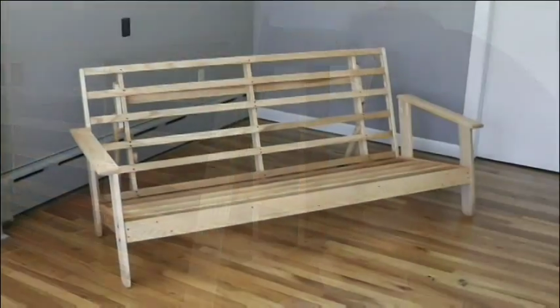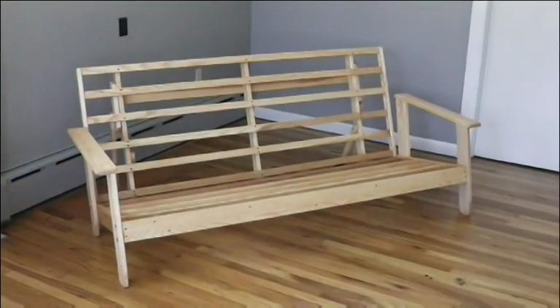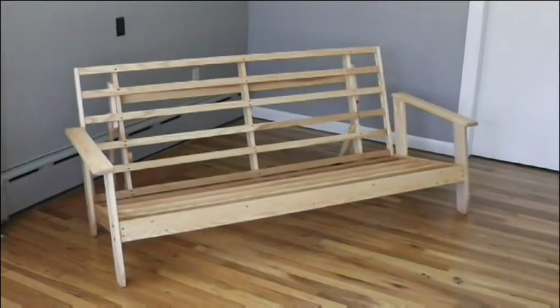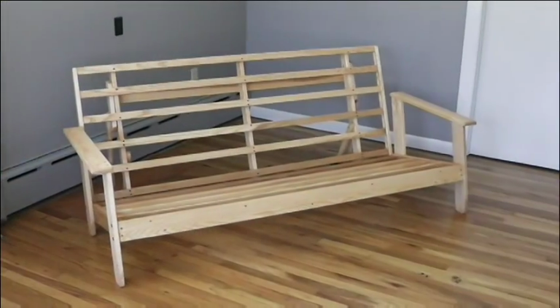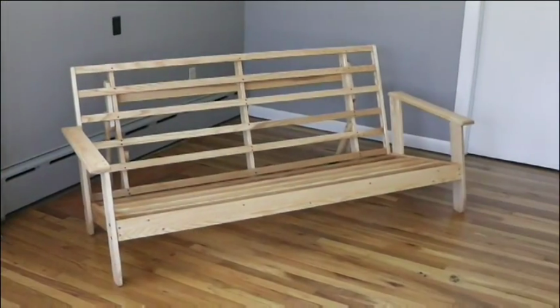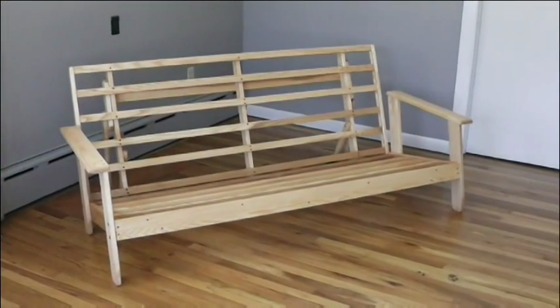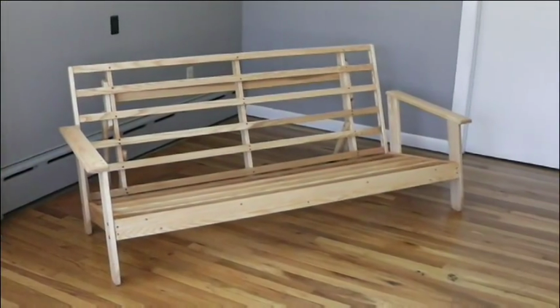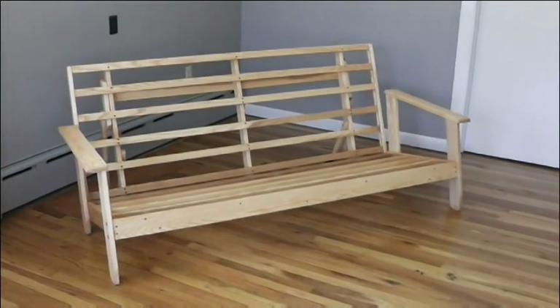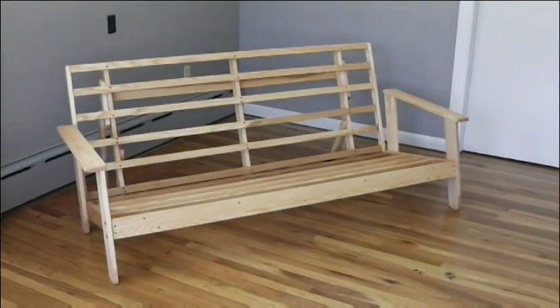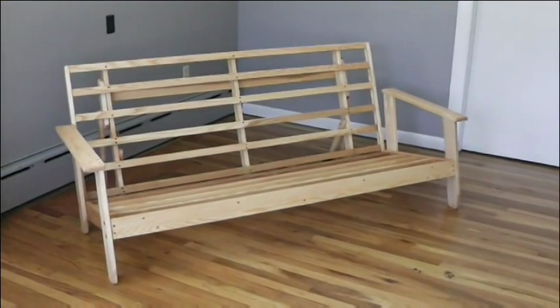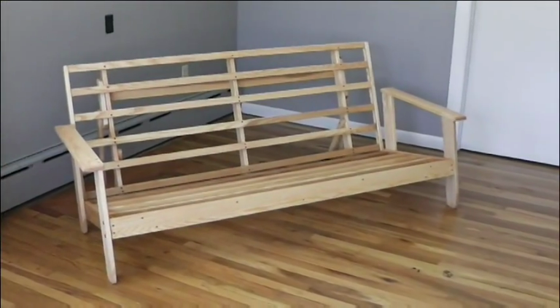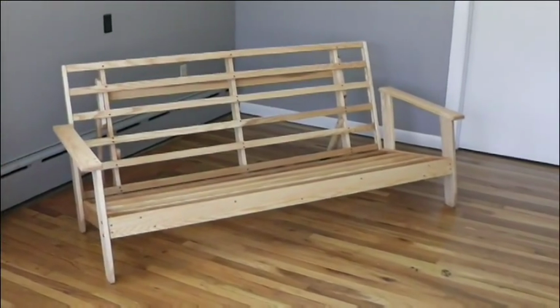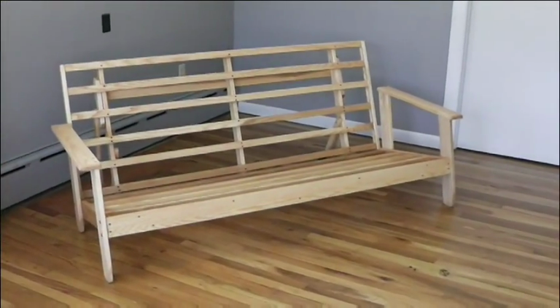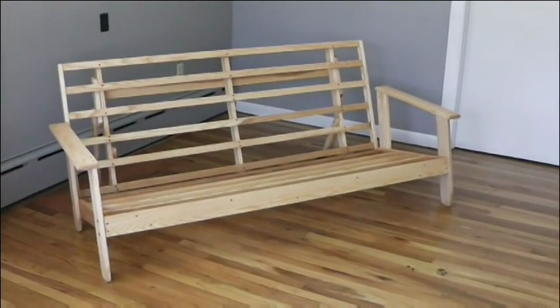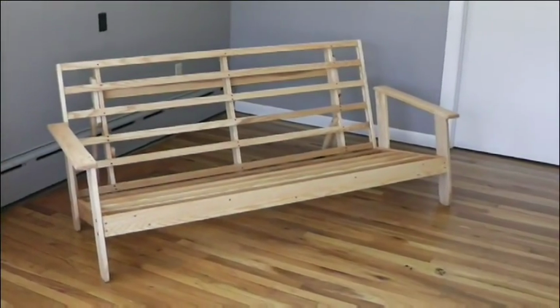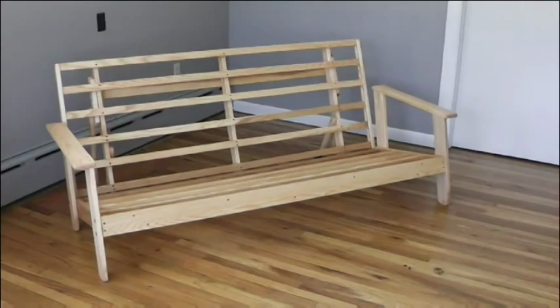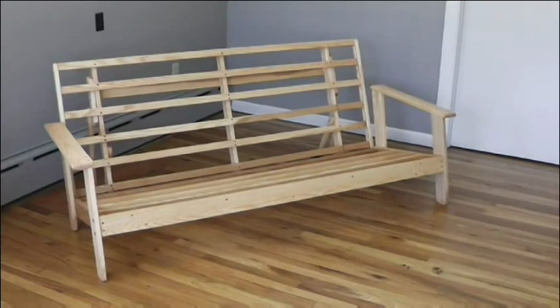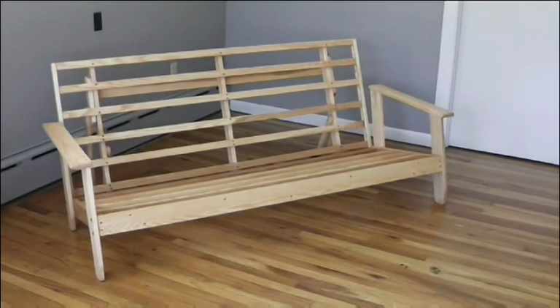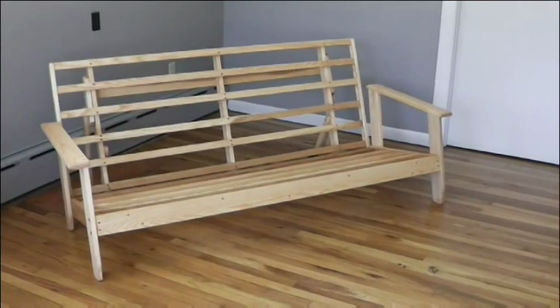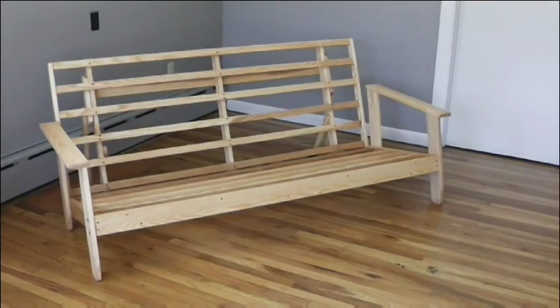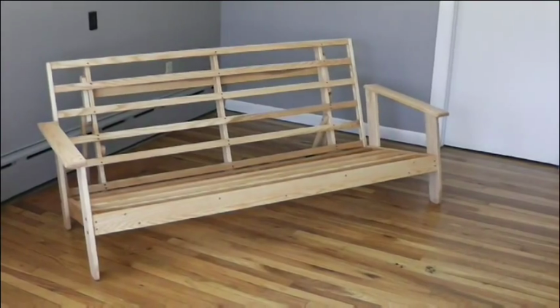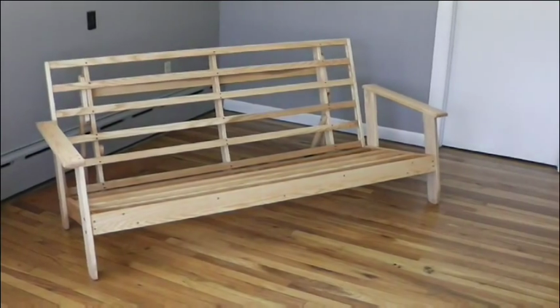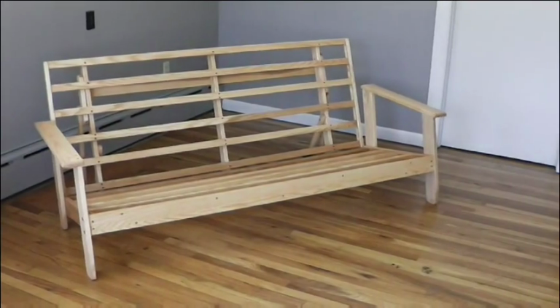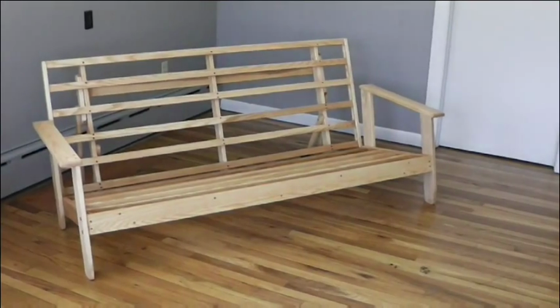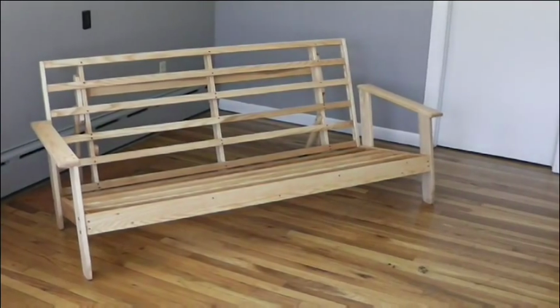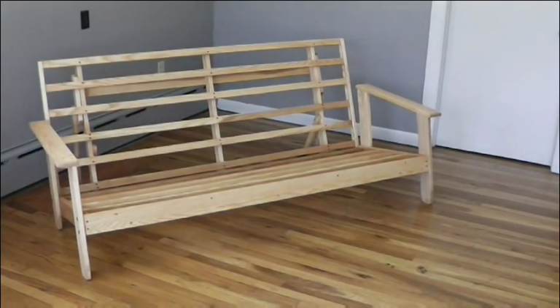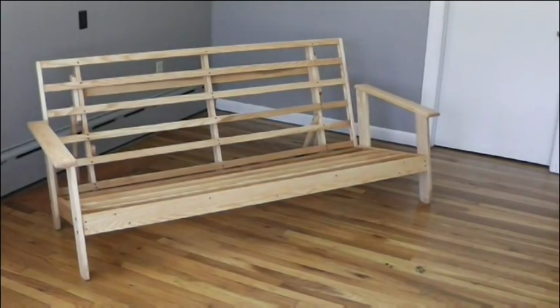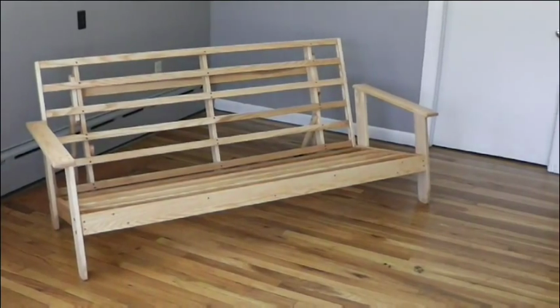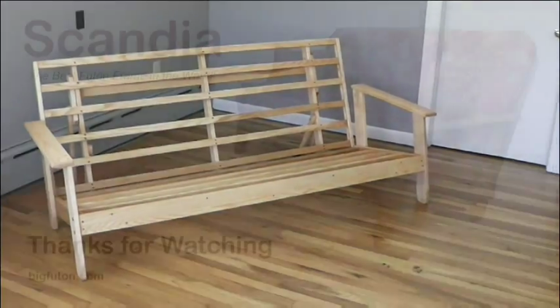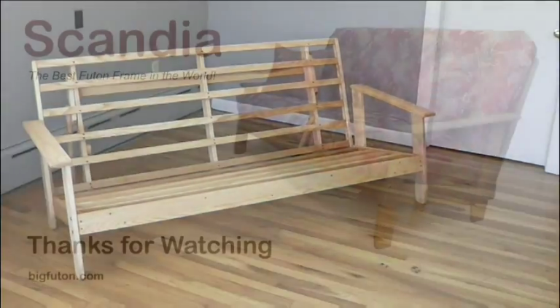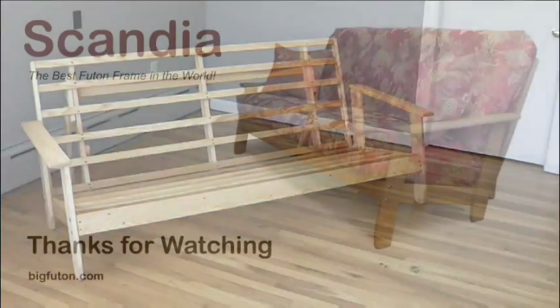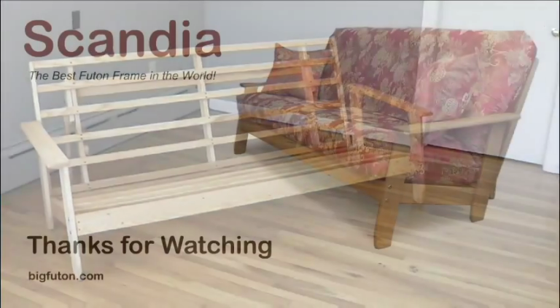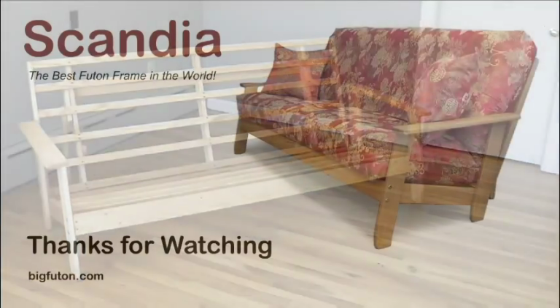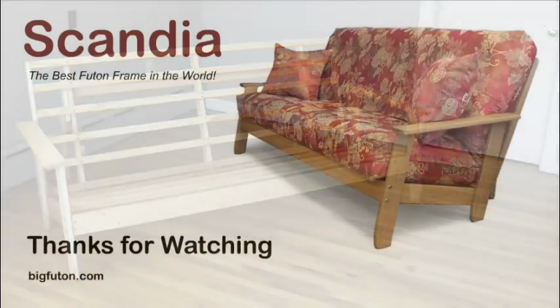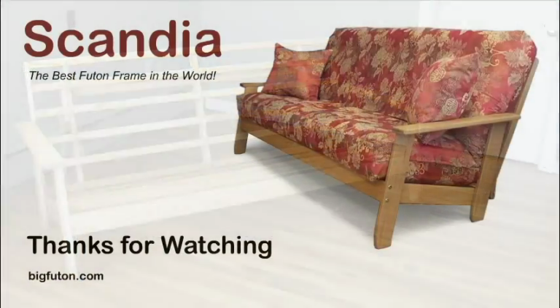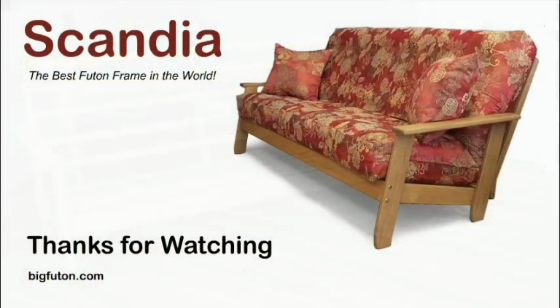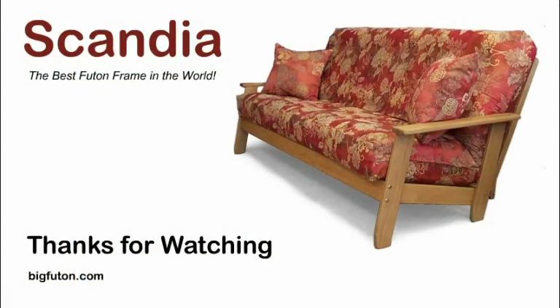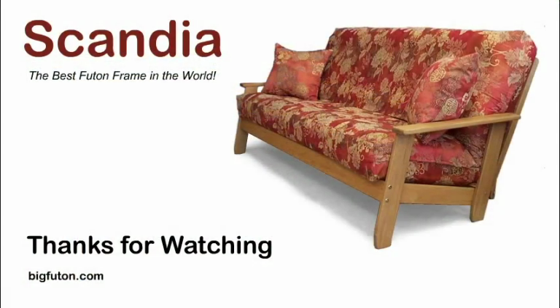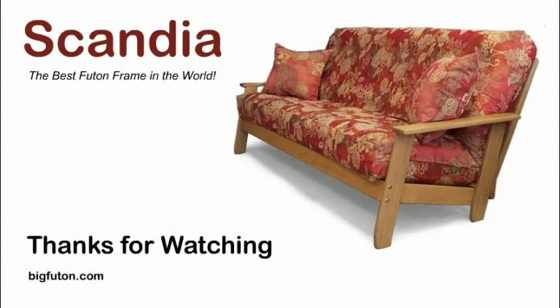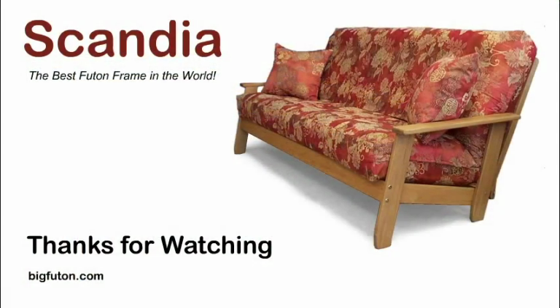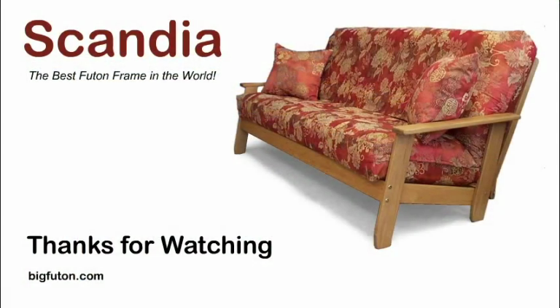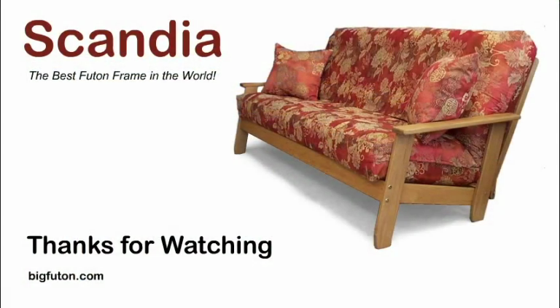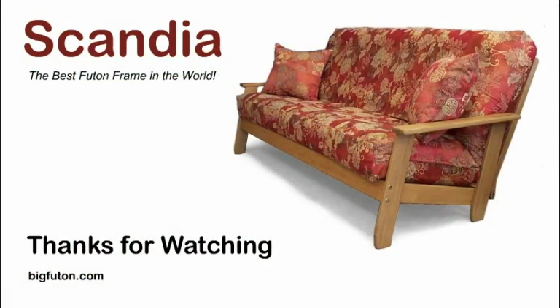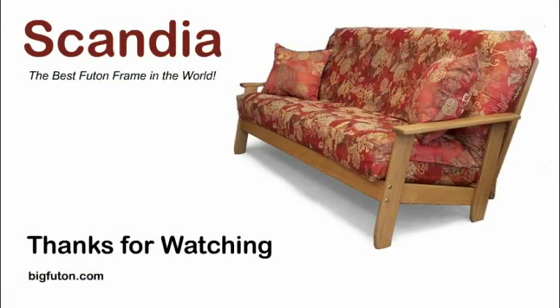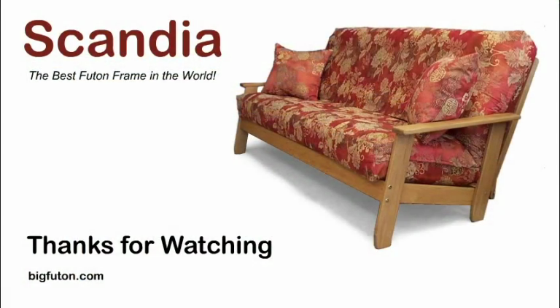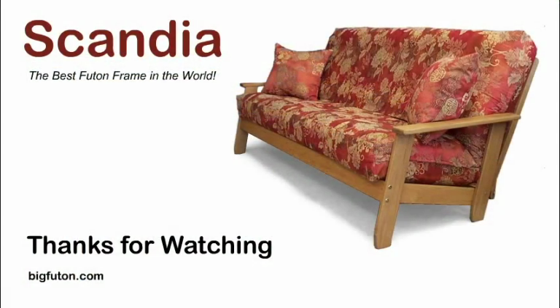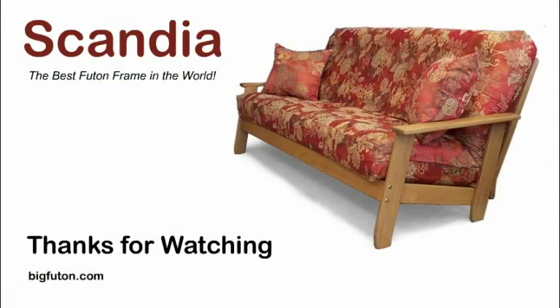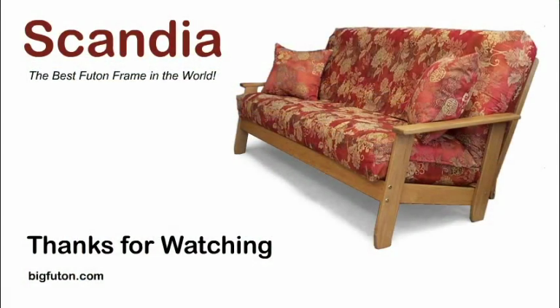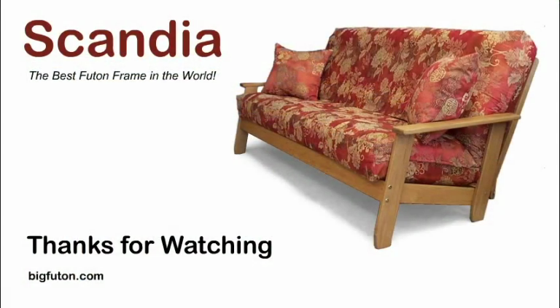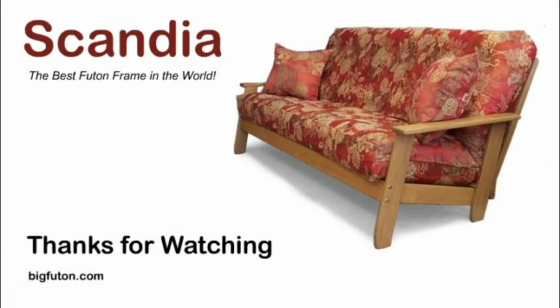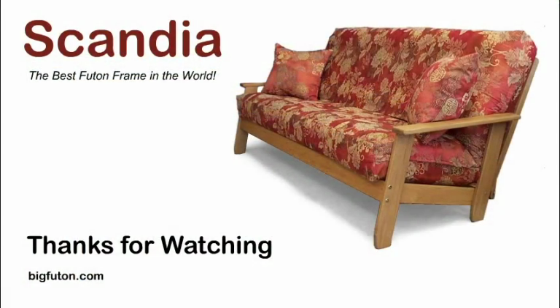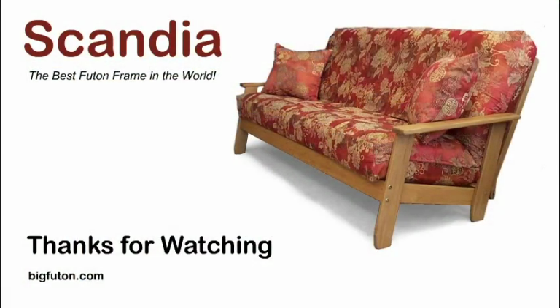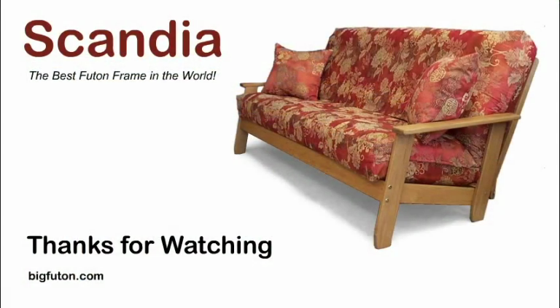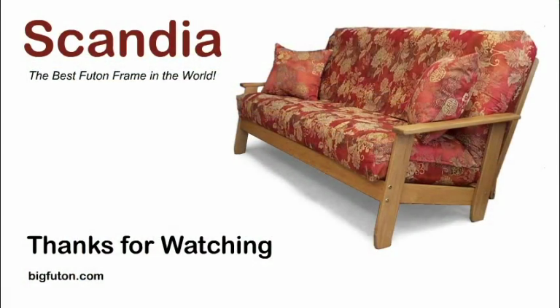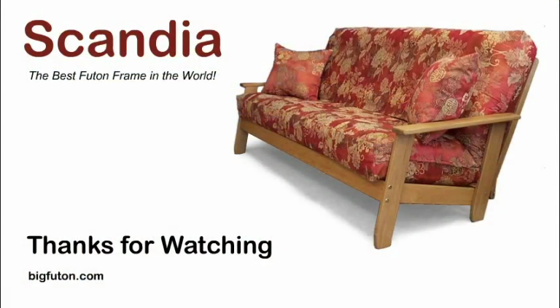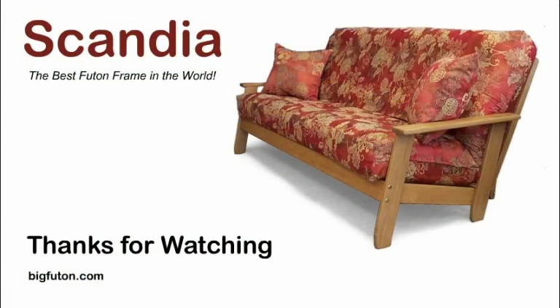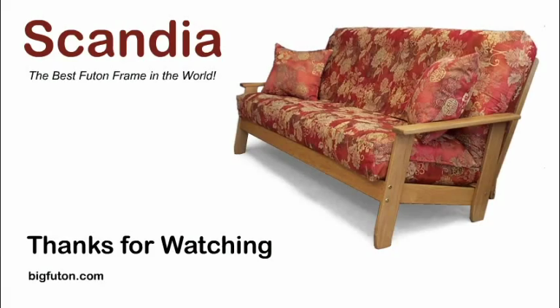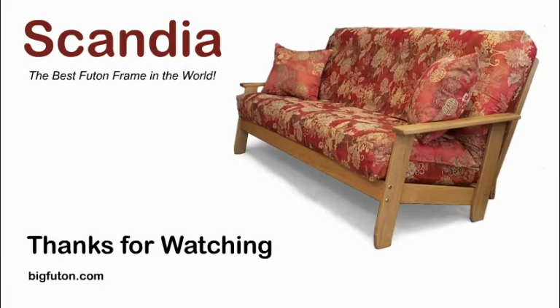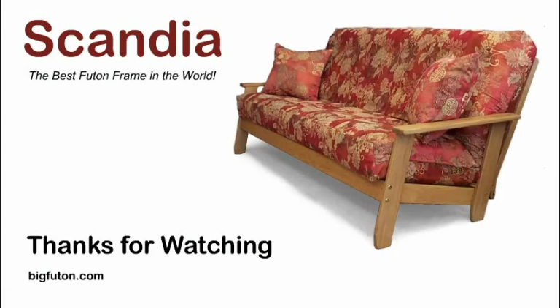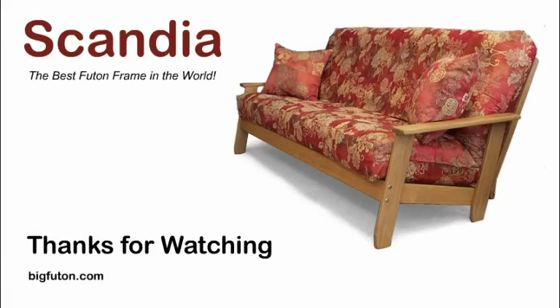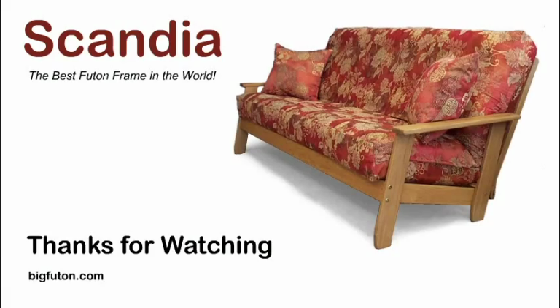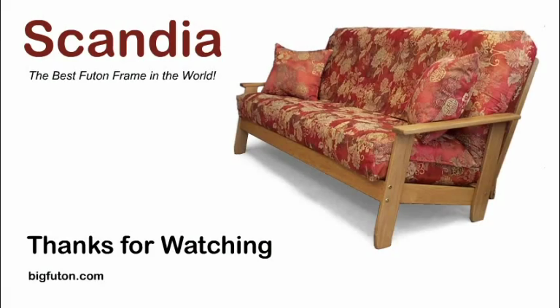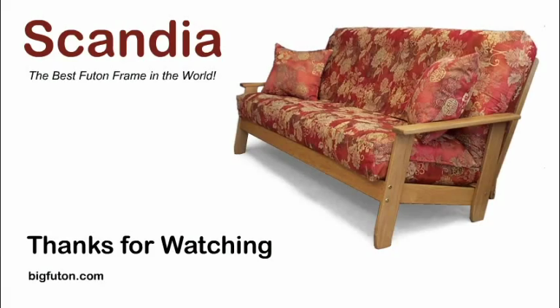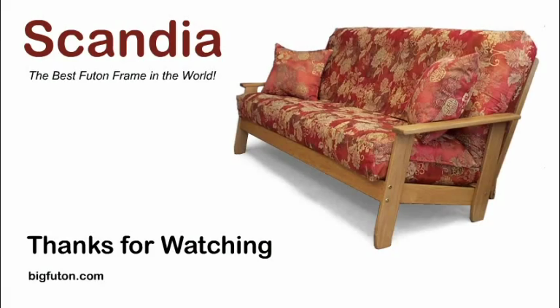We're all done. Don't forget to go to BigFuton.com if you have any questions, and thanks for watching.